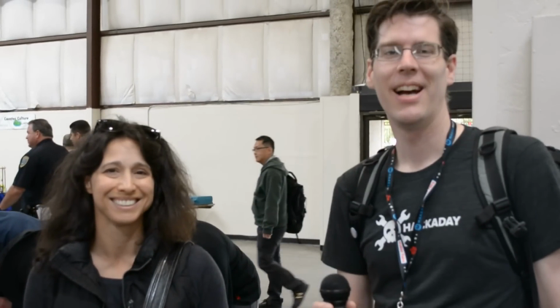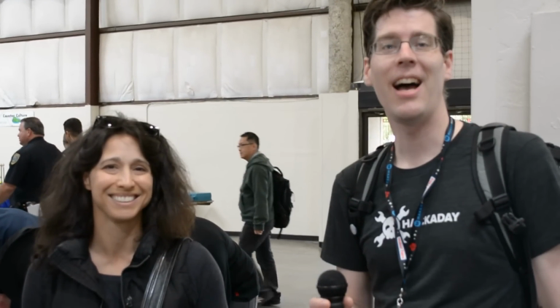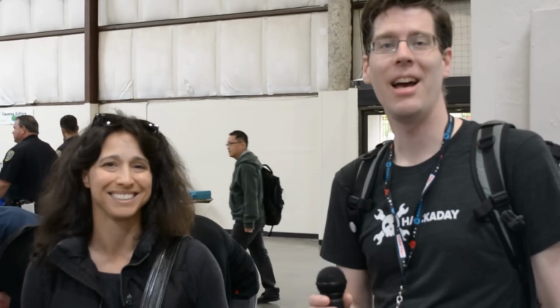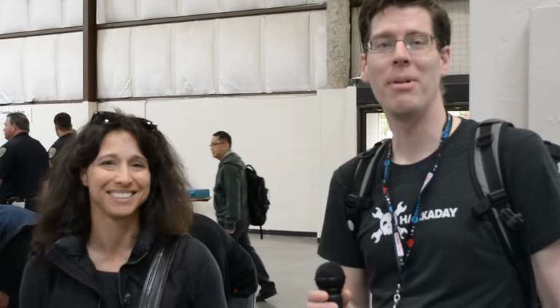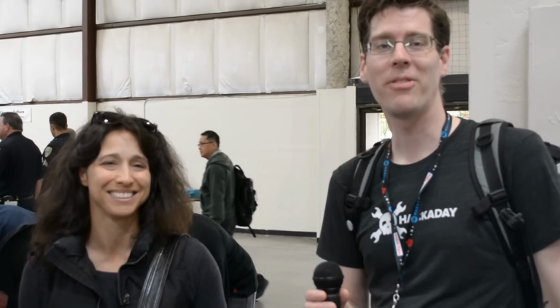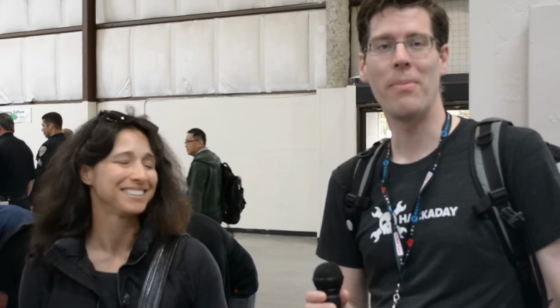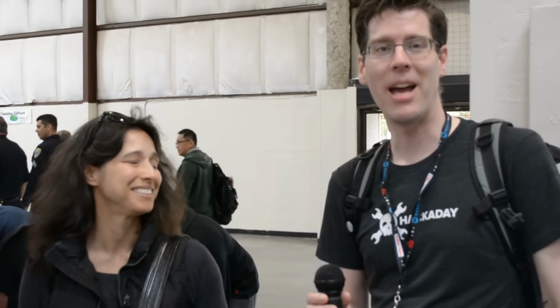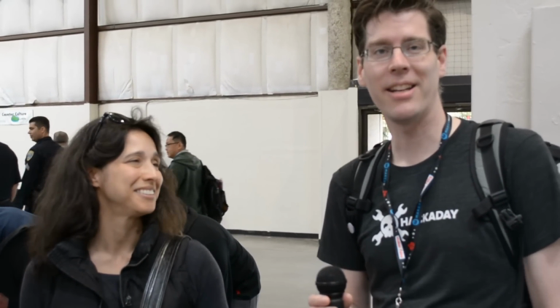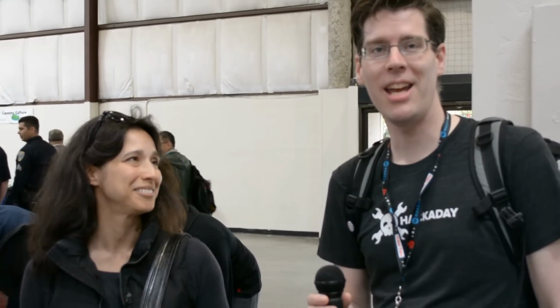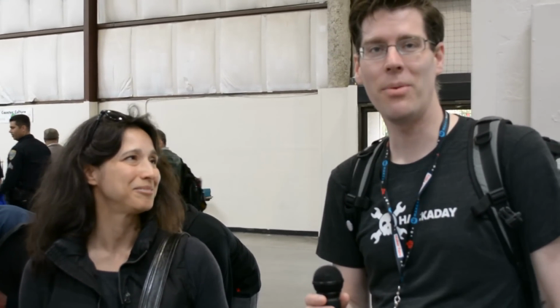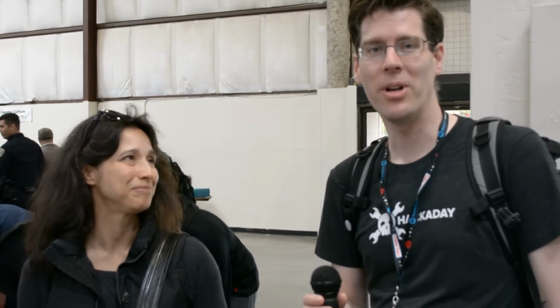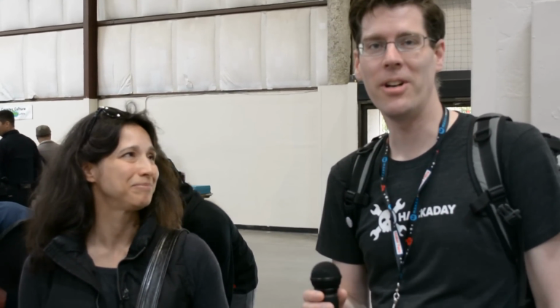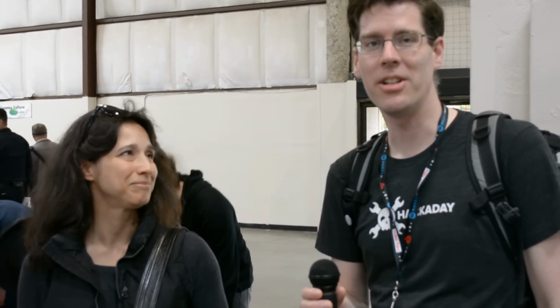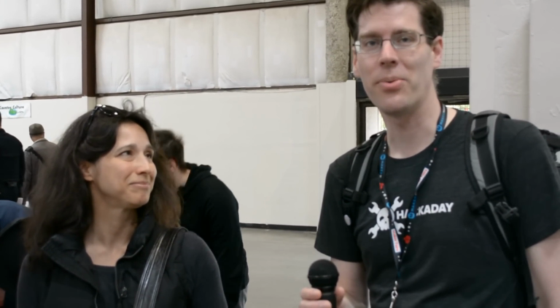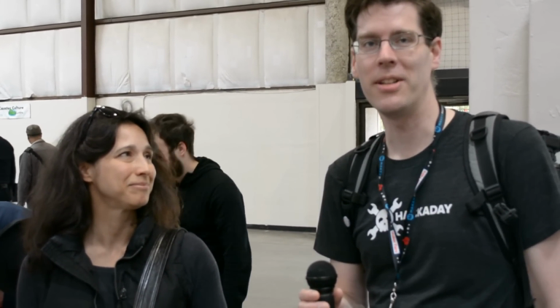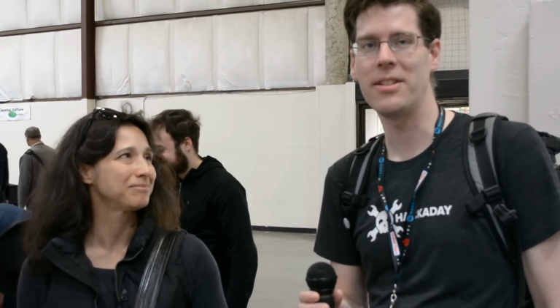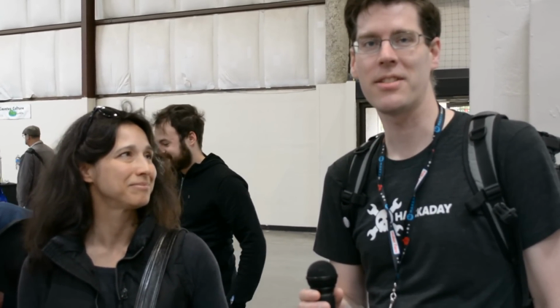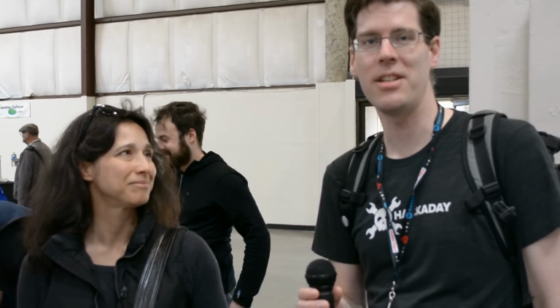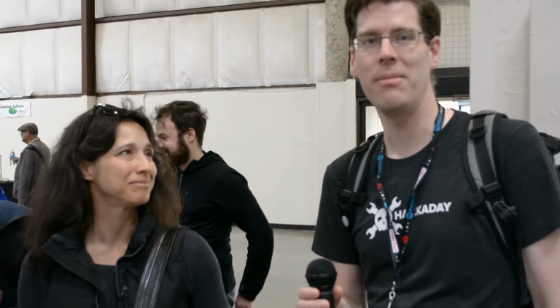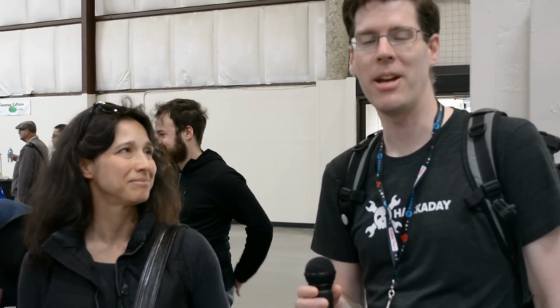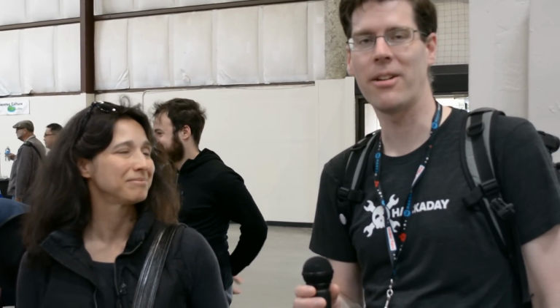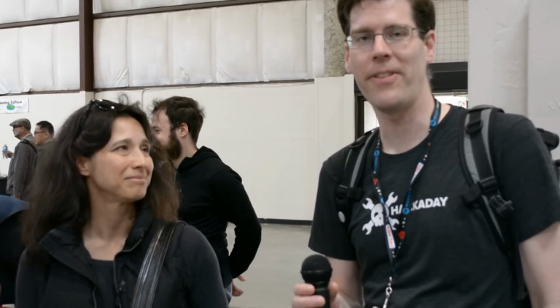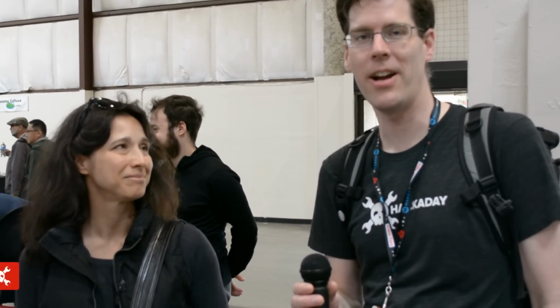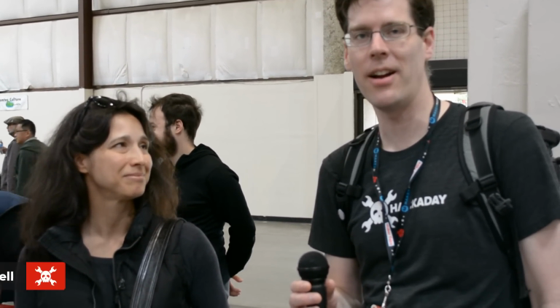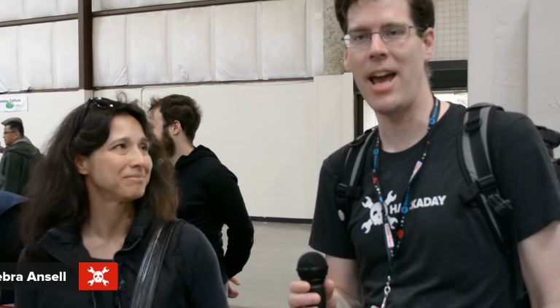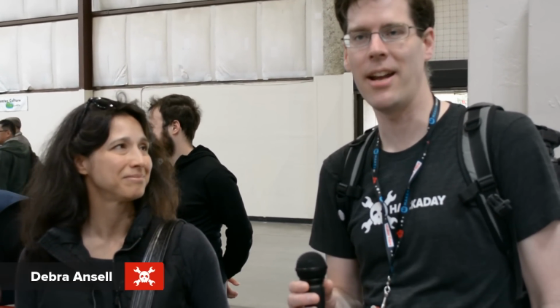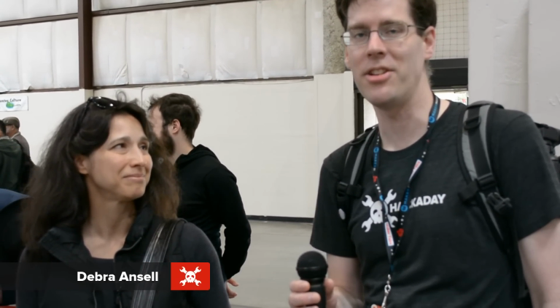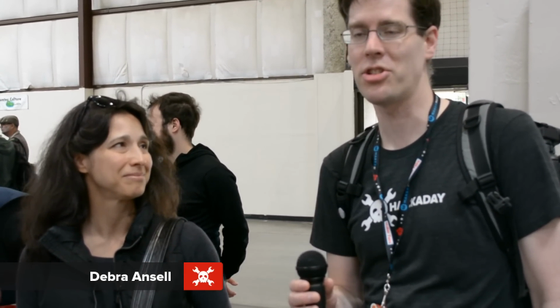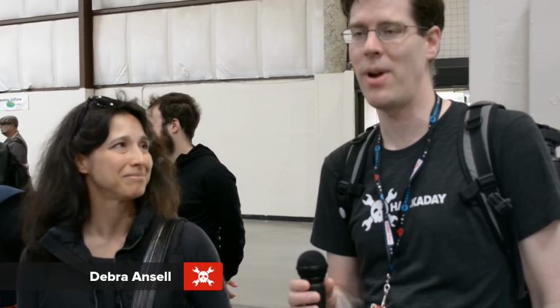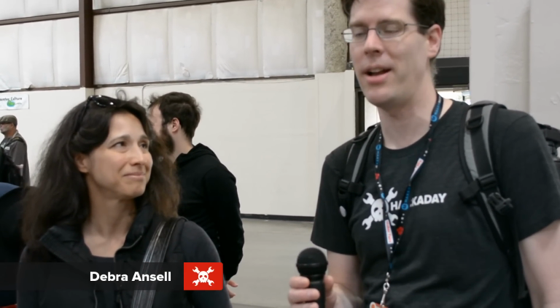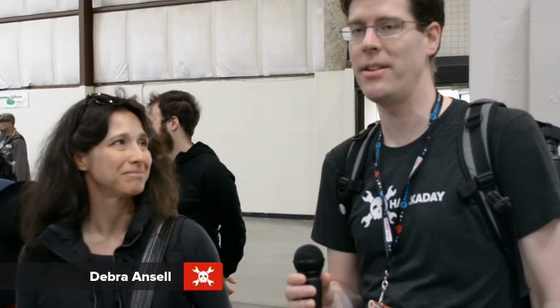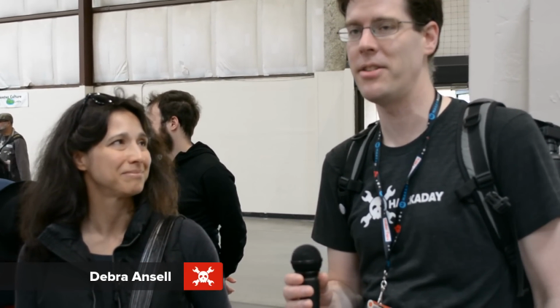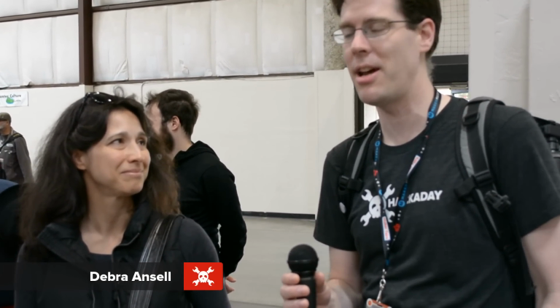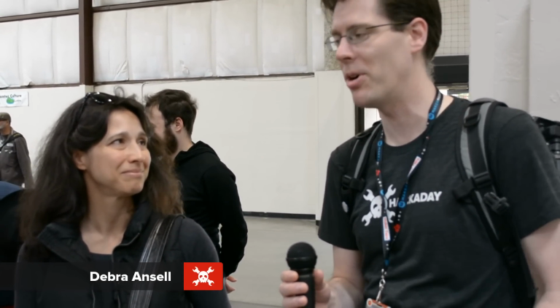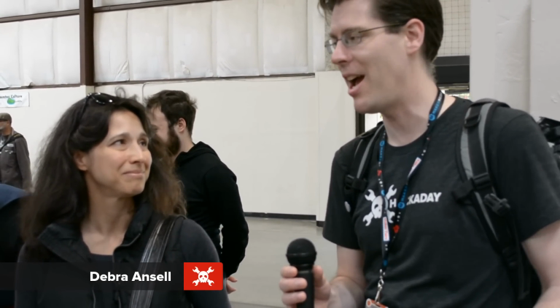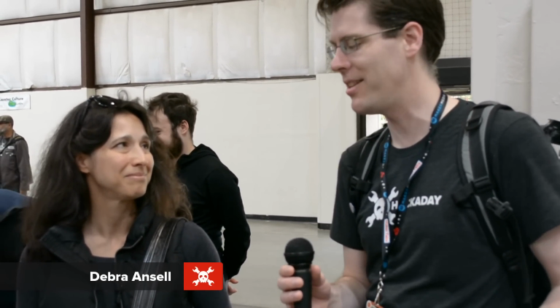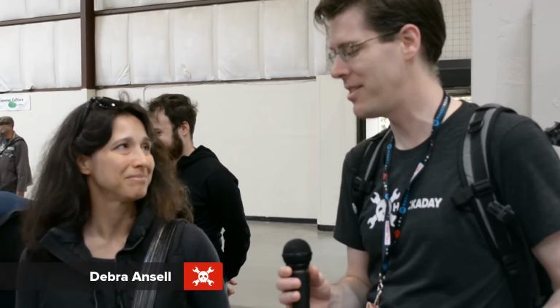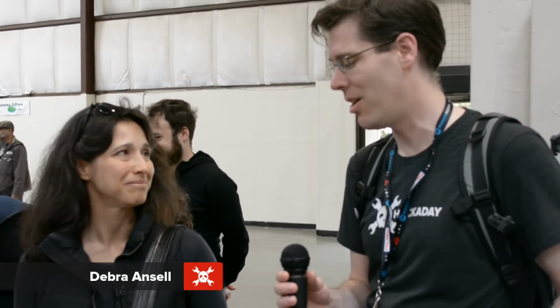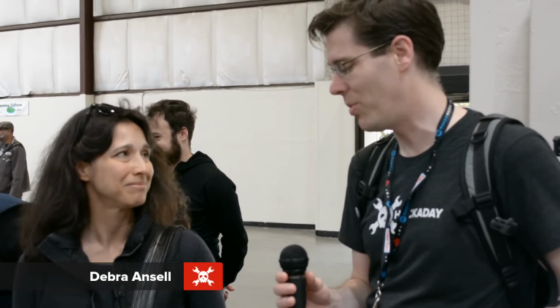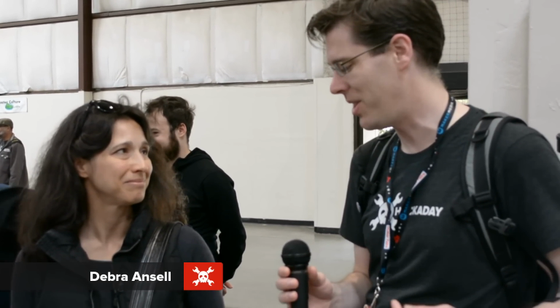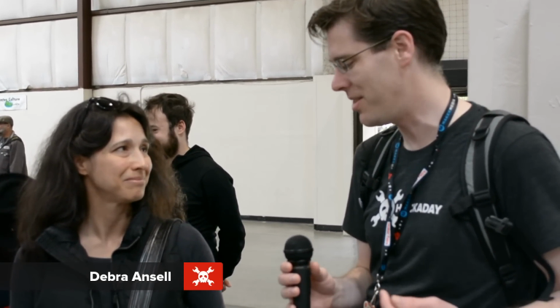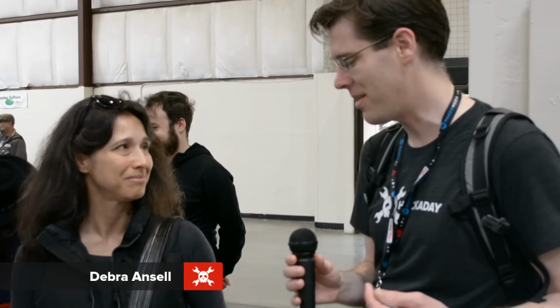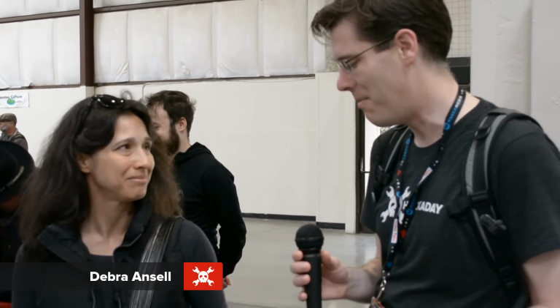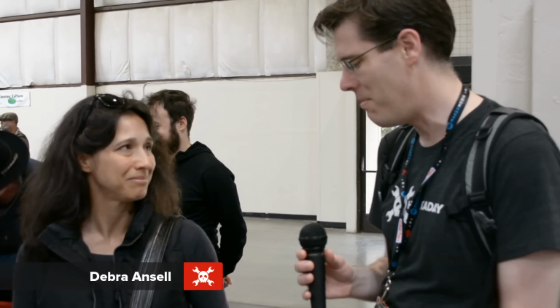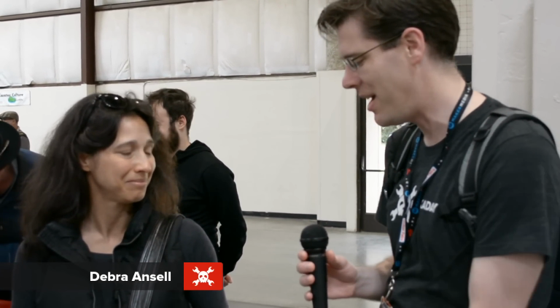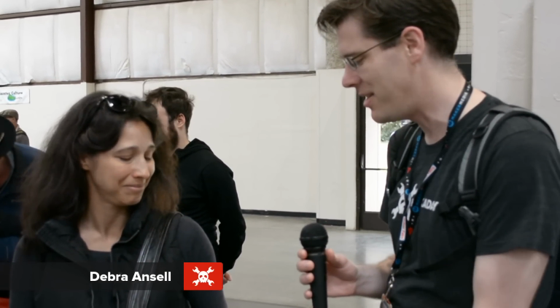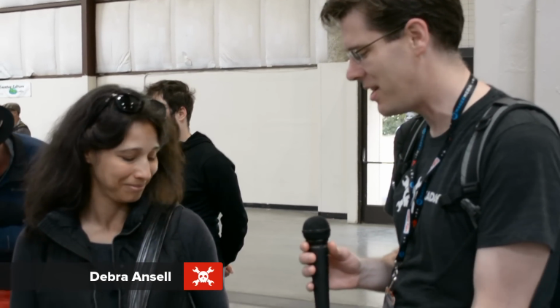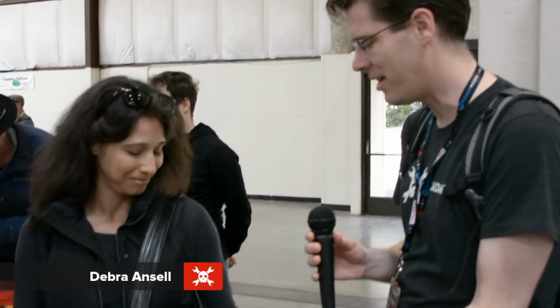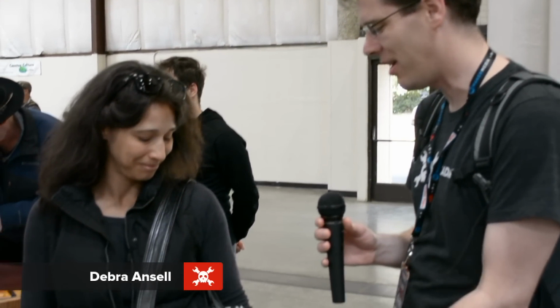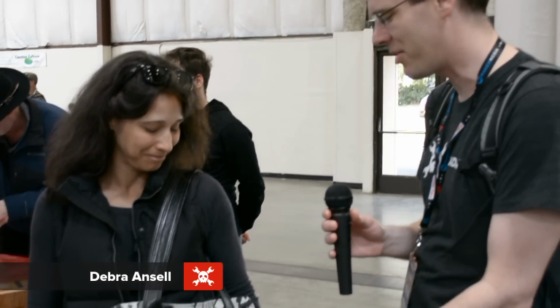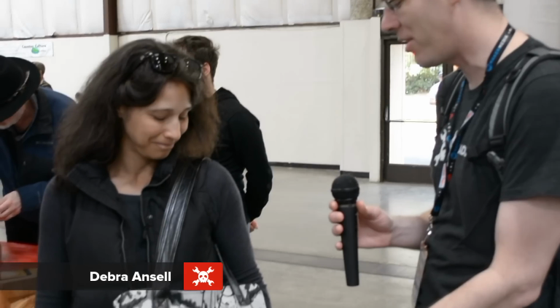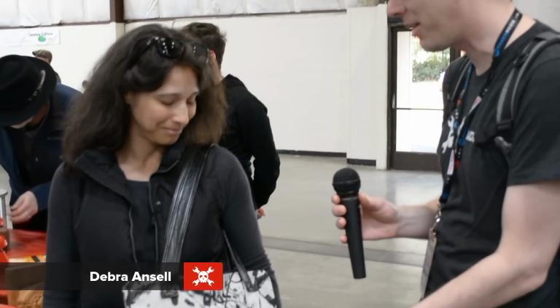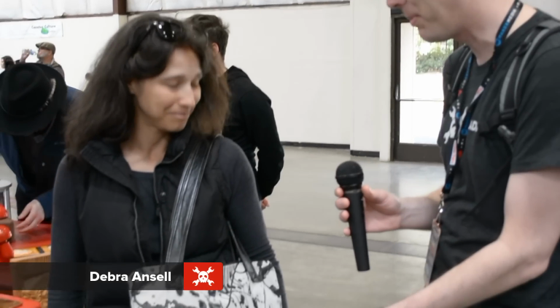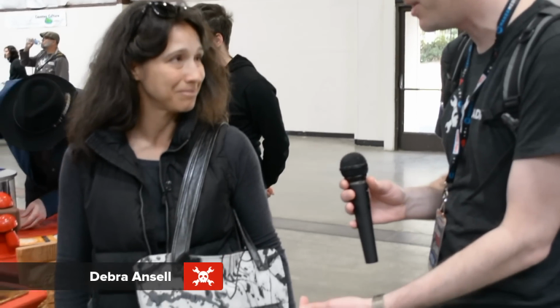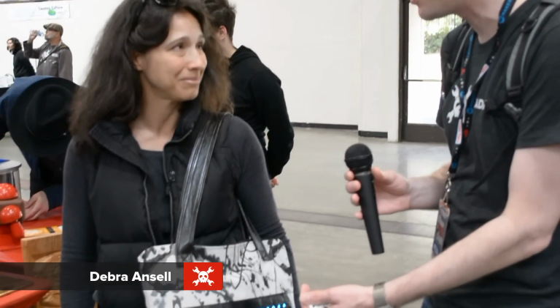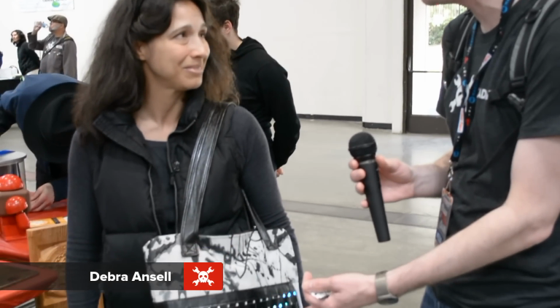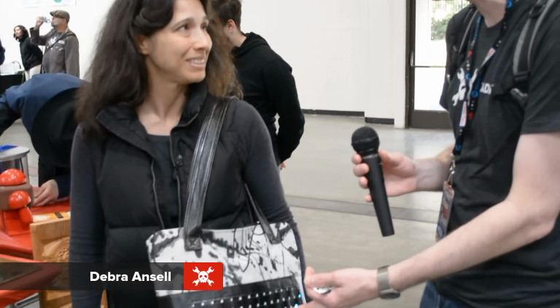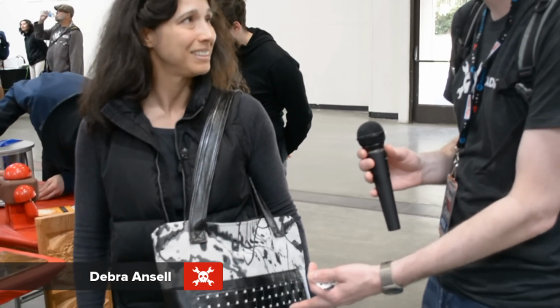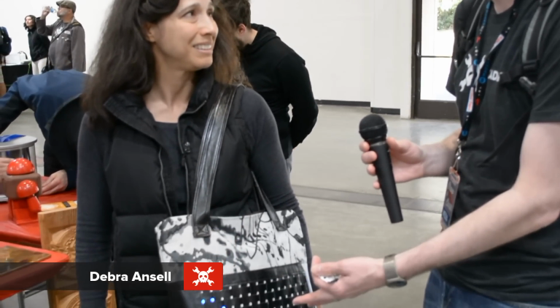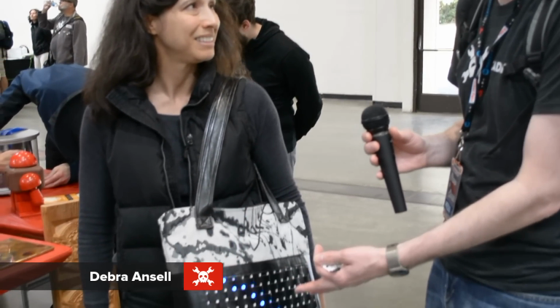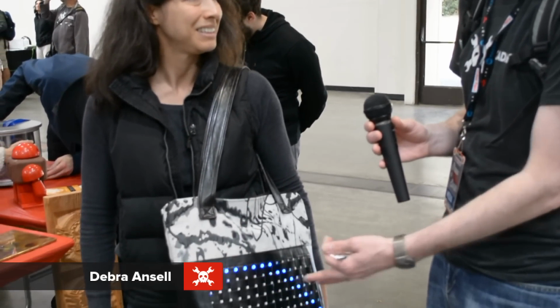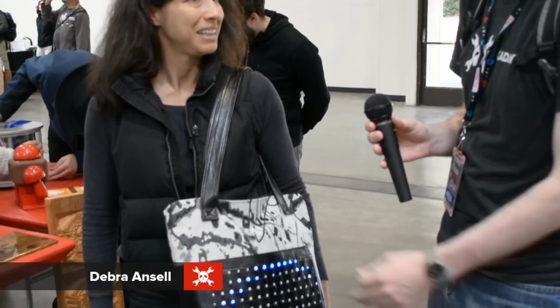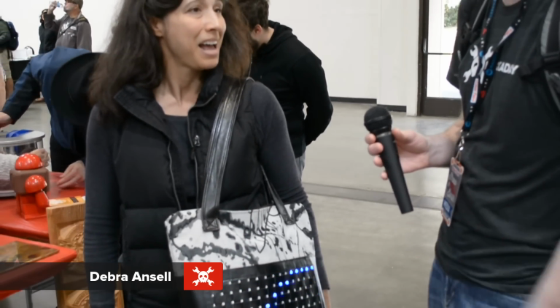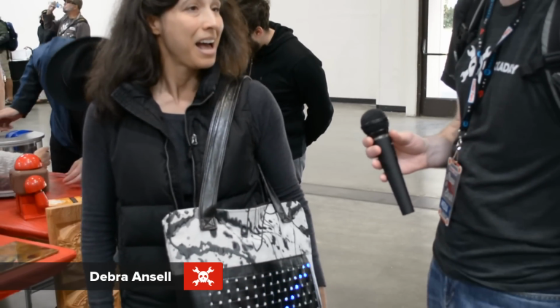Hi, I'm Mike from Hackaday. We're here at 2016 Maker Faire and I just ran into Deborah Ansel with this amazing electronic purse. Can you tell us a little bit about it?